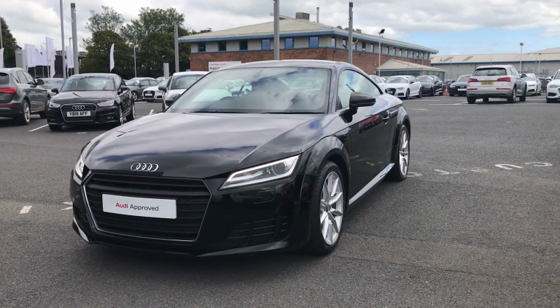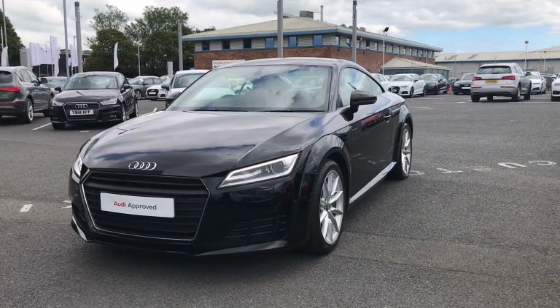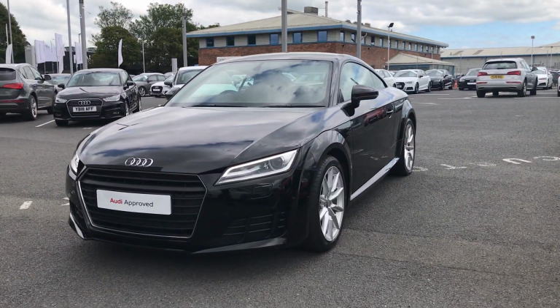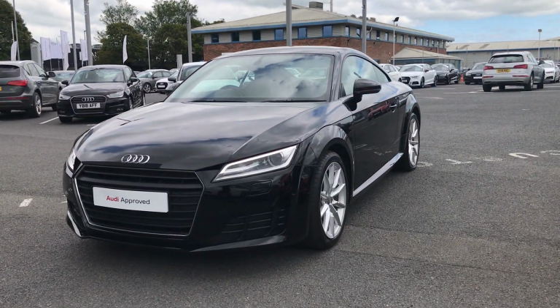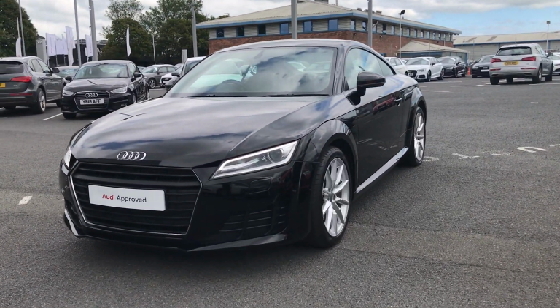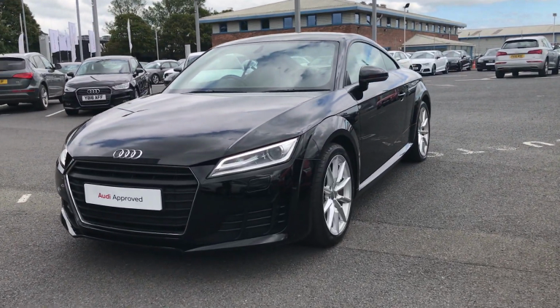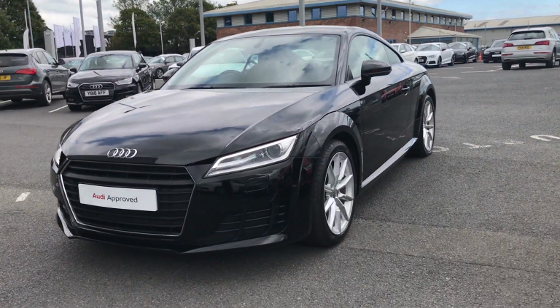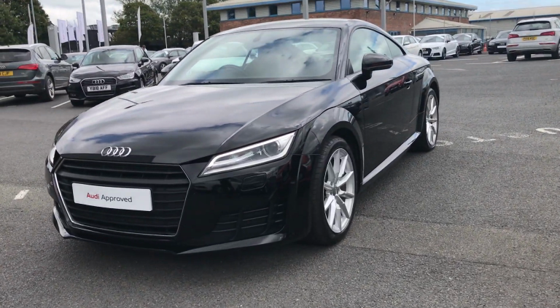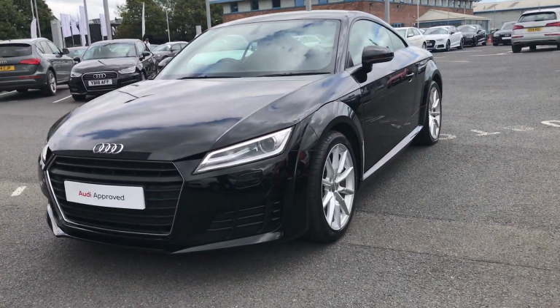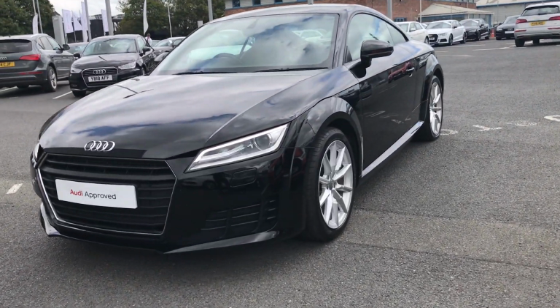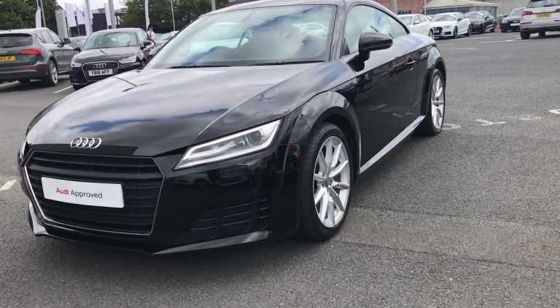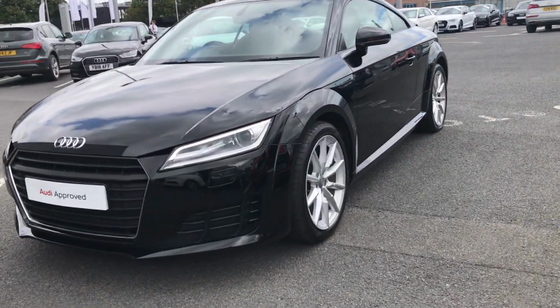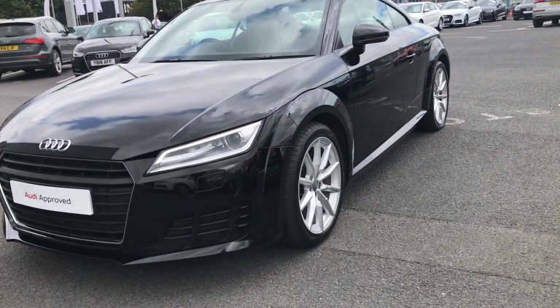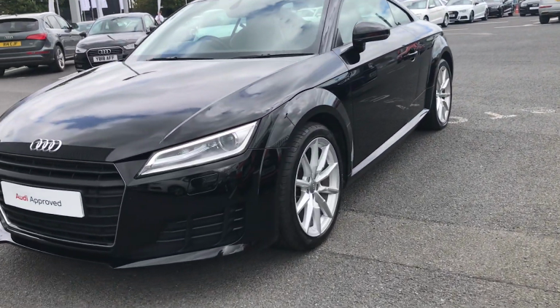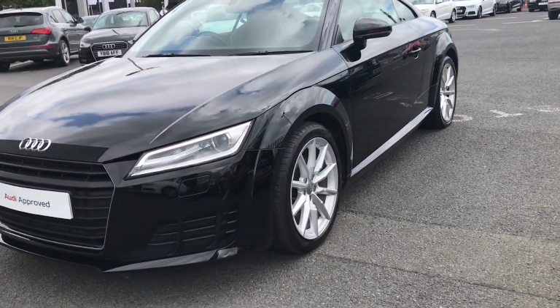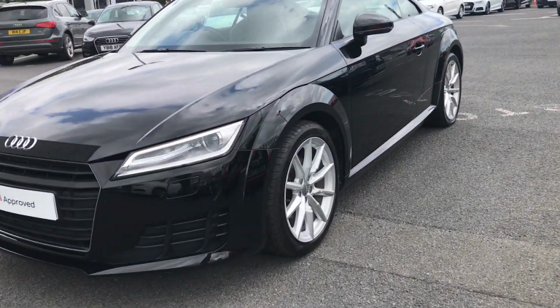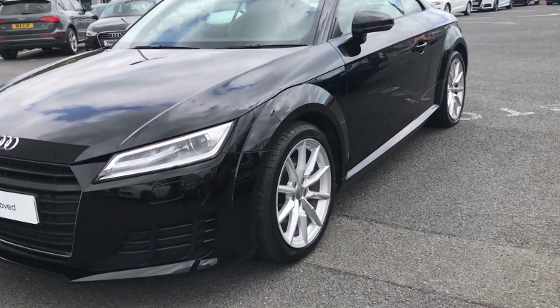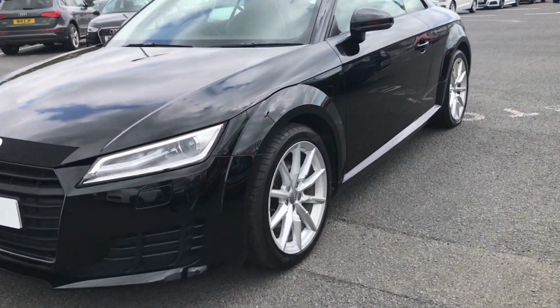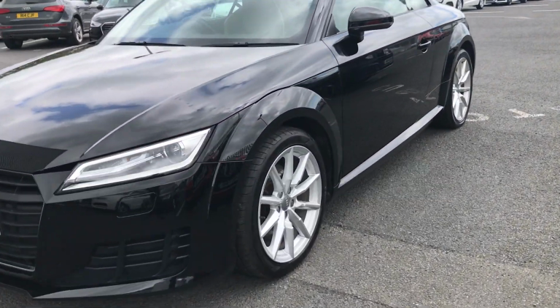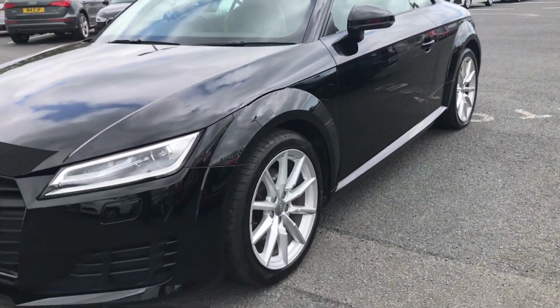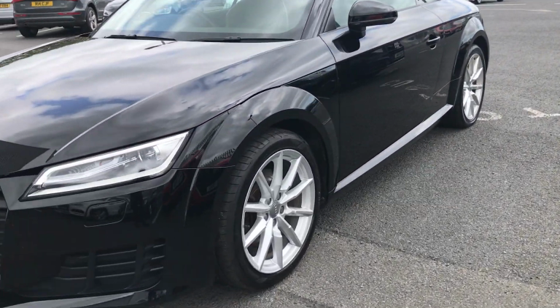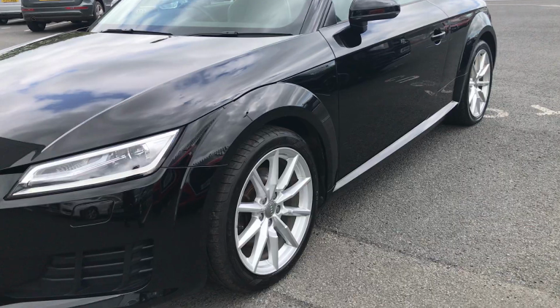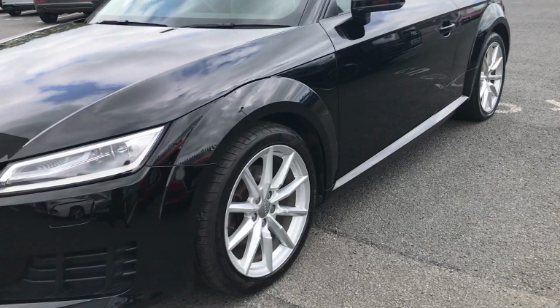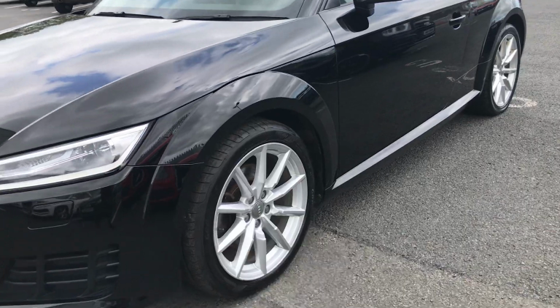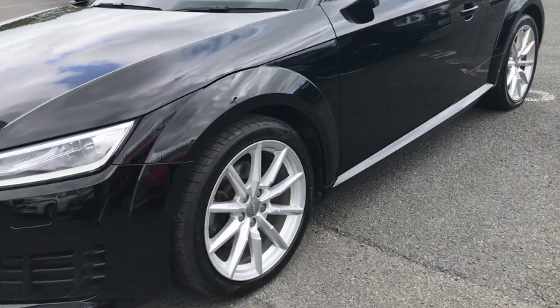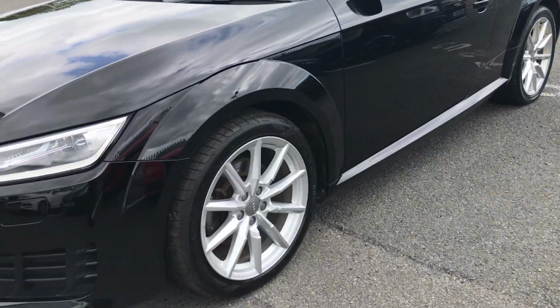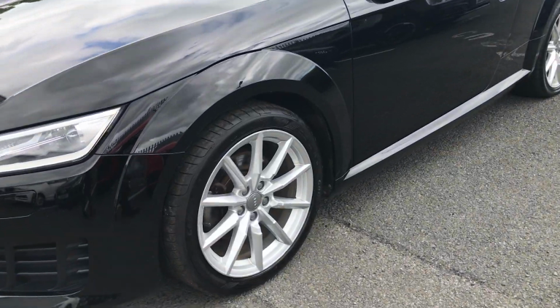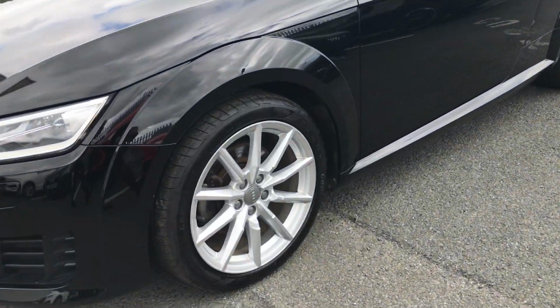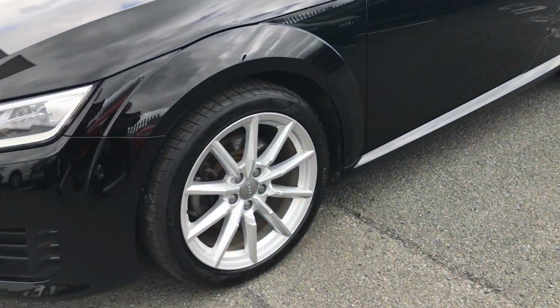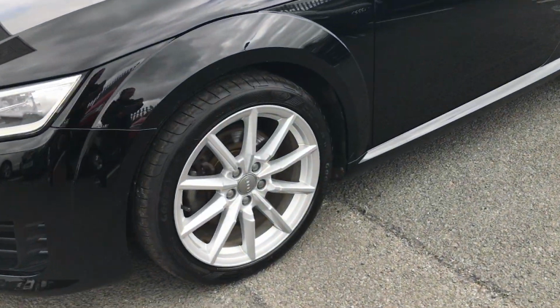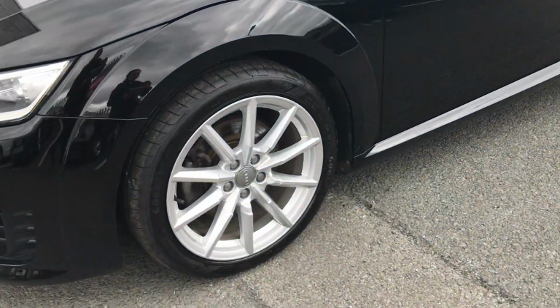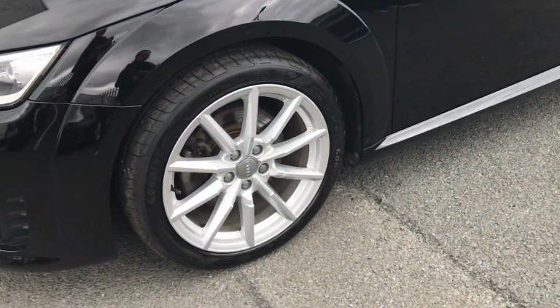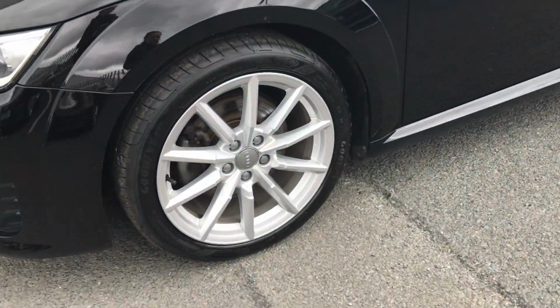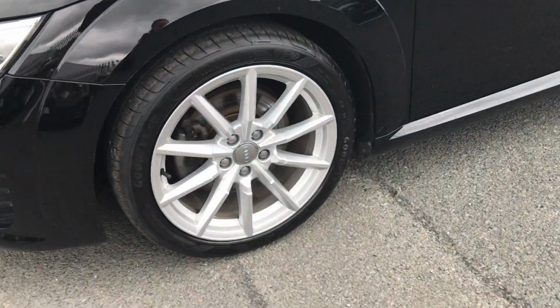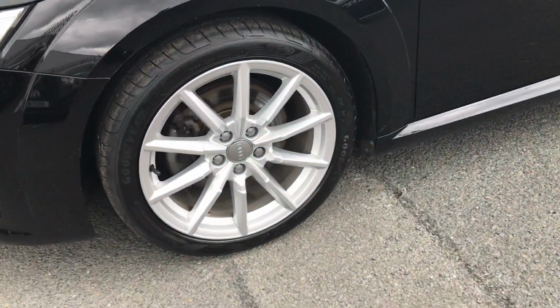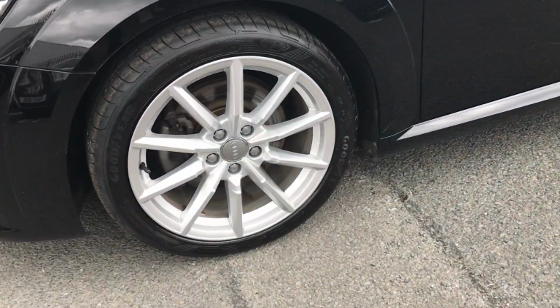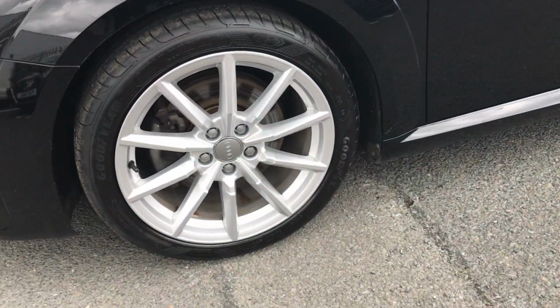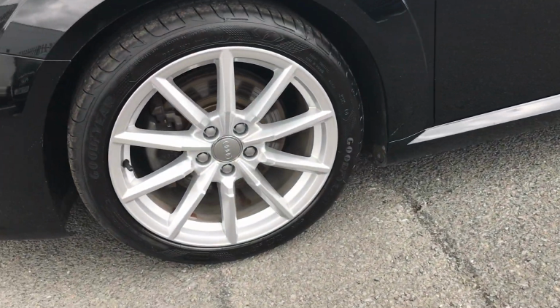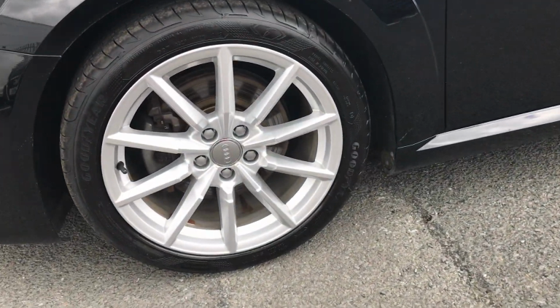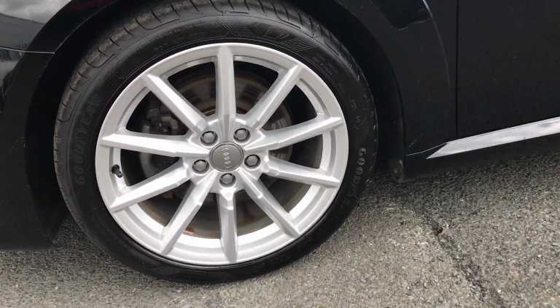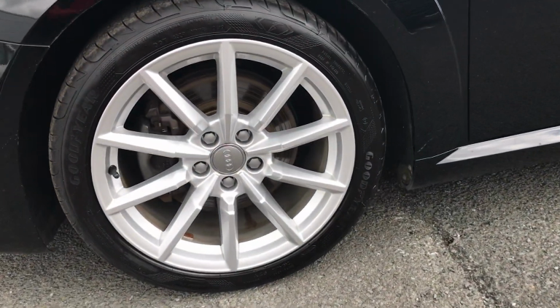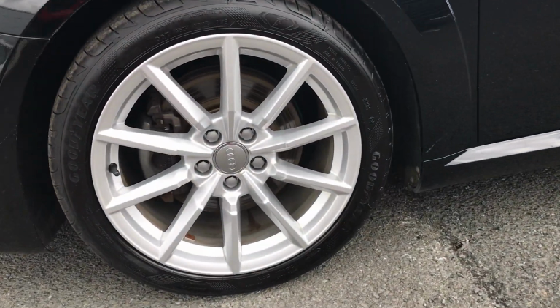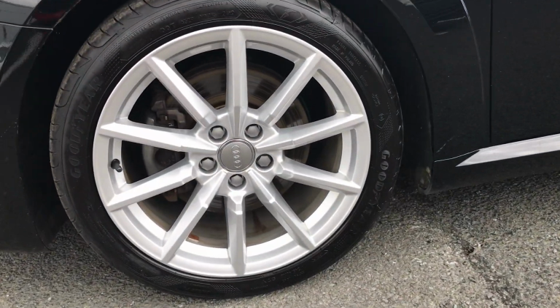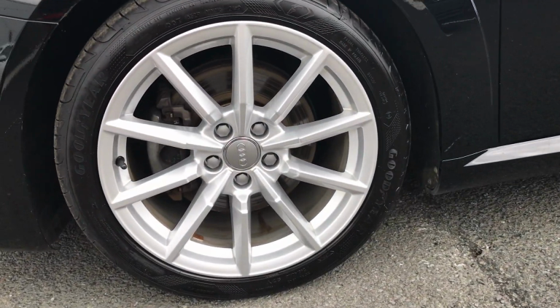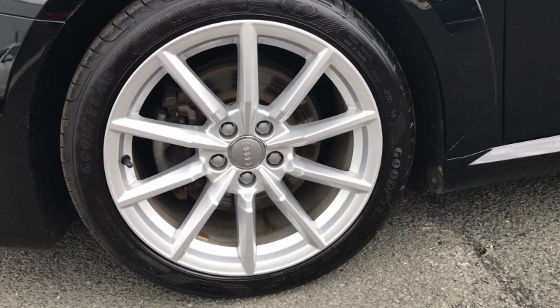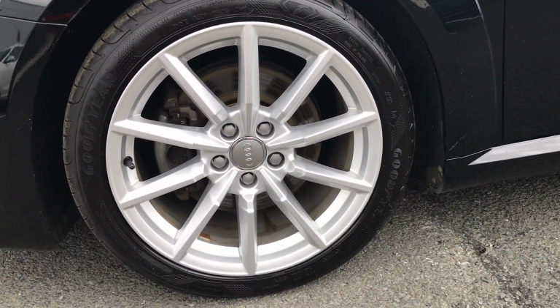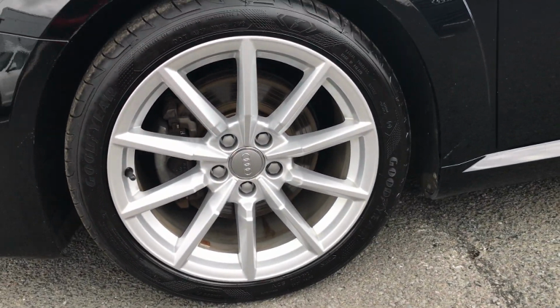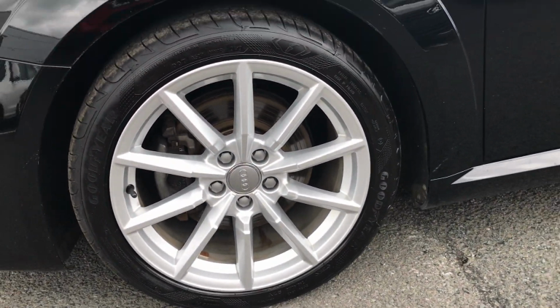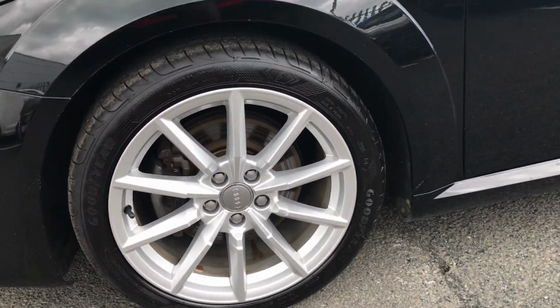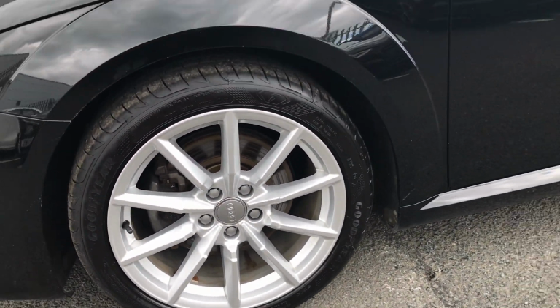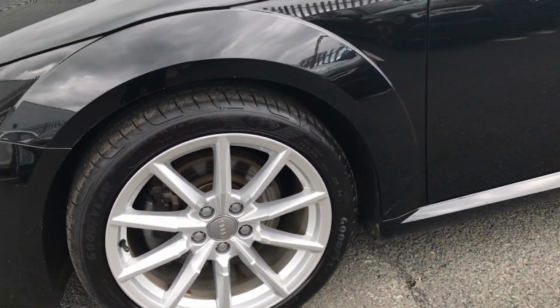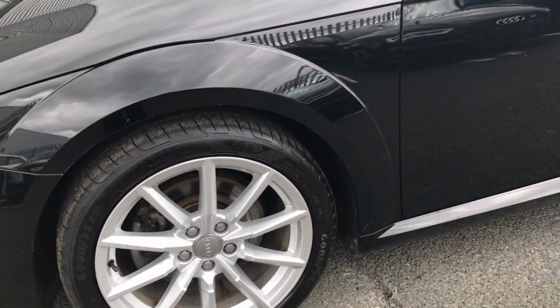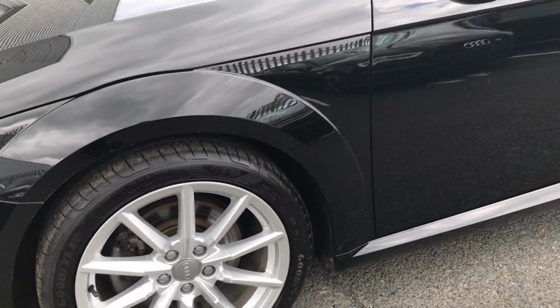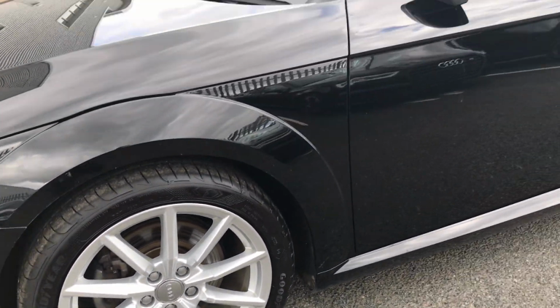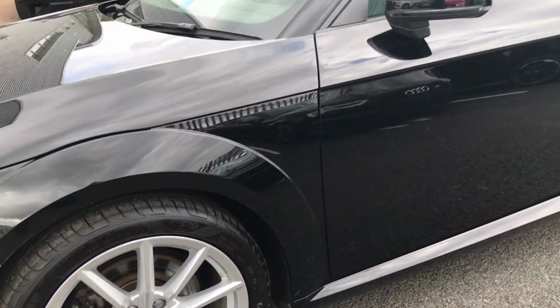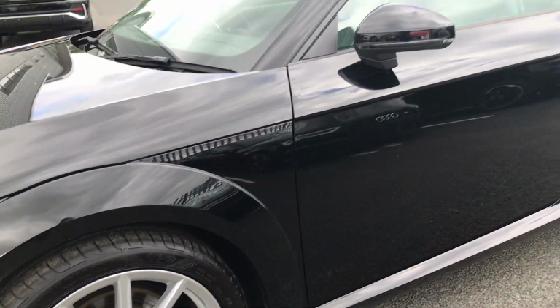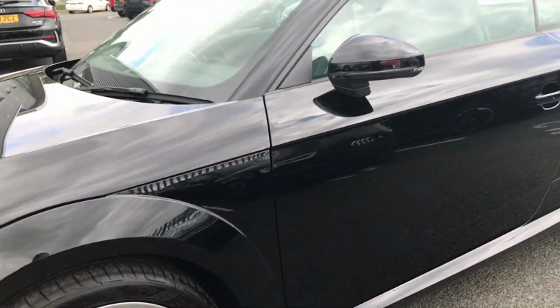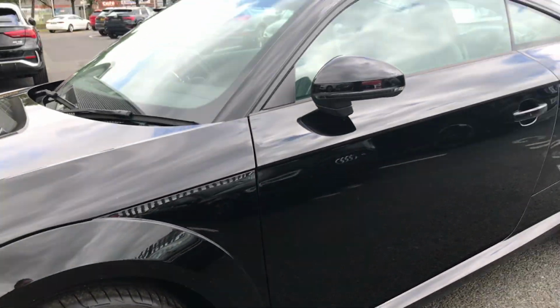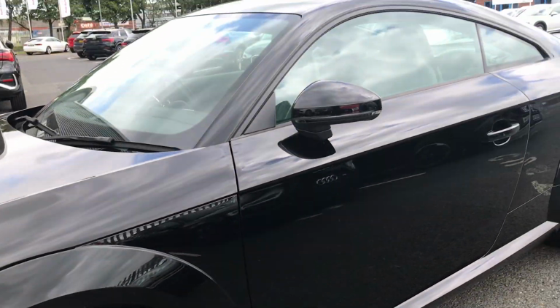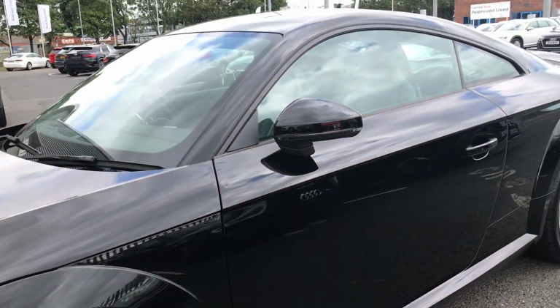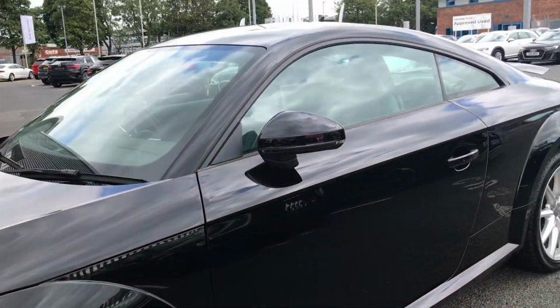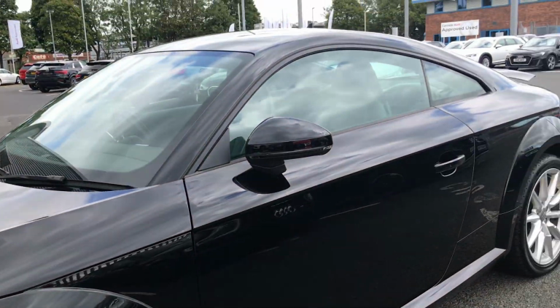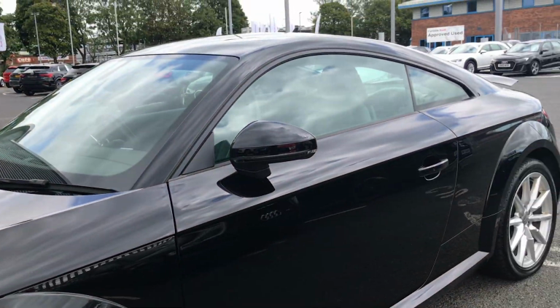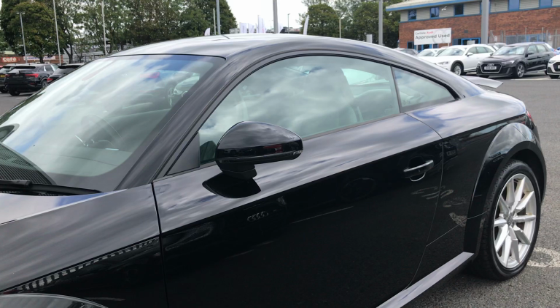This car comes with 18 inch 10 spoke alloy wheels and is finished in brilliant black.